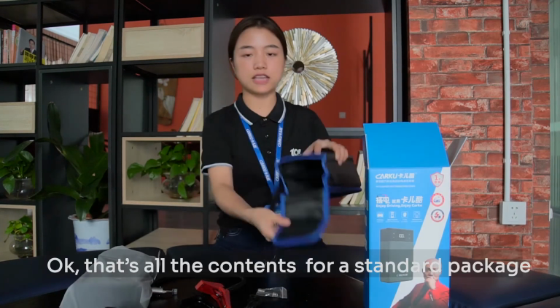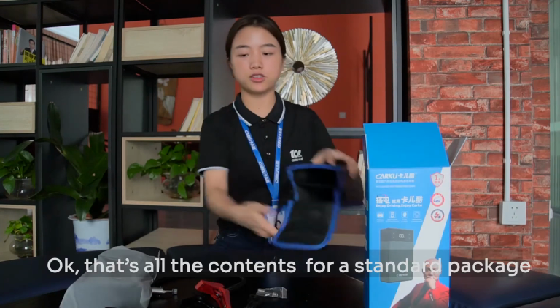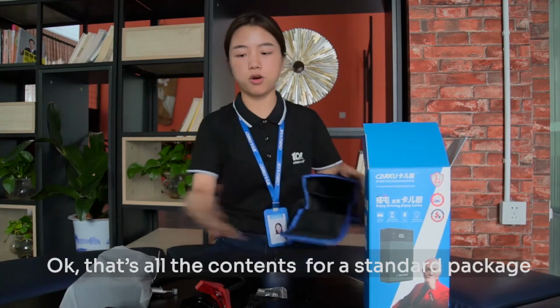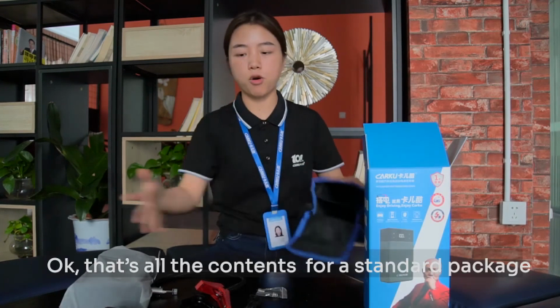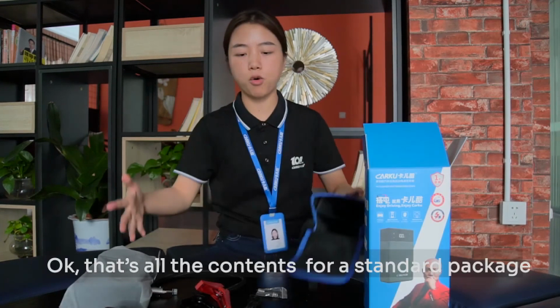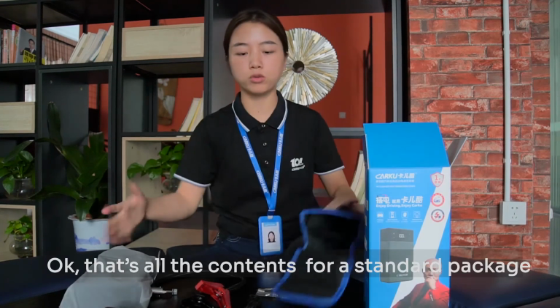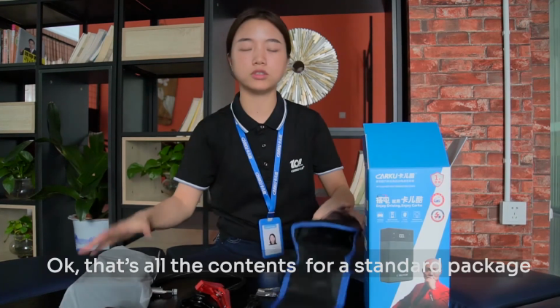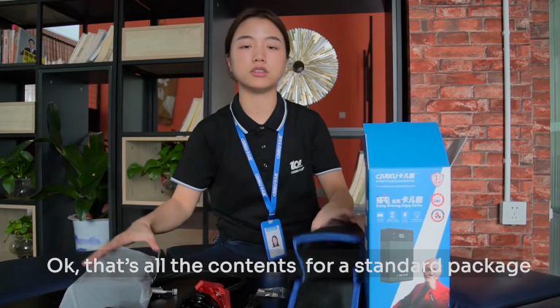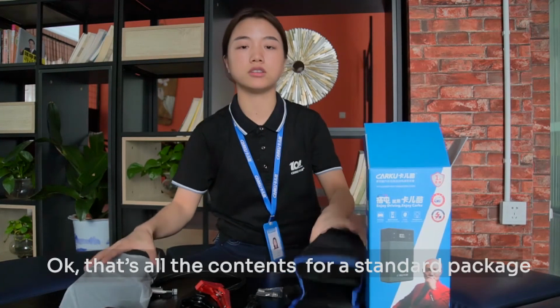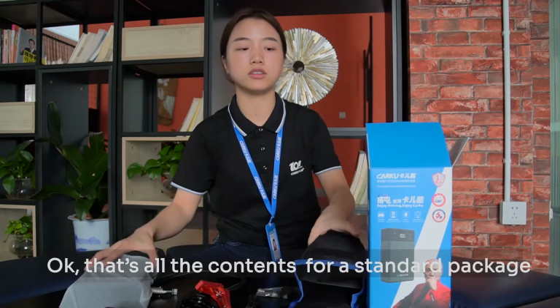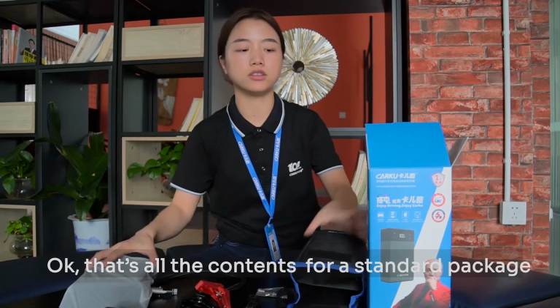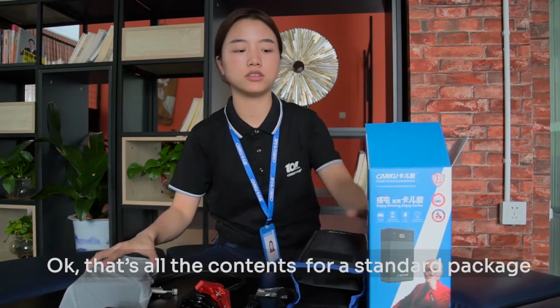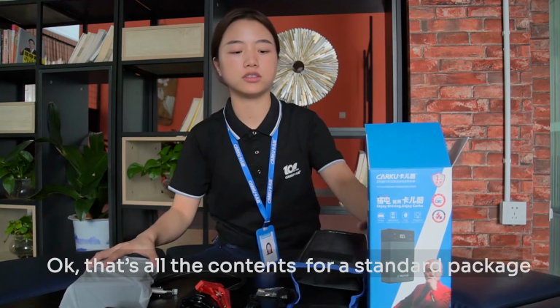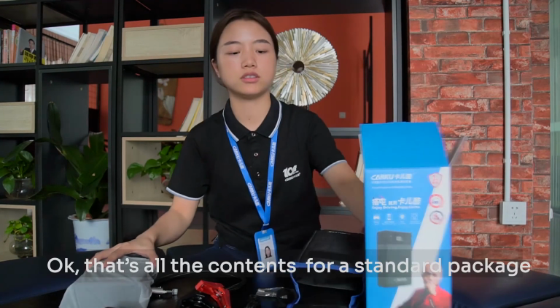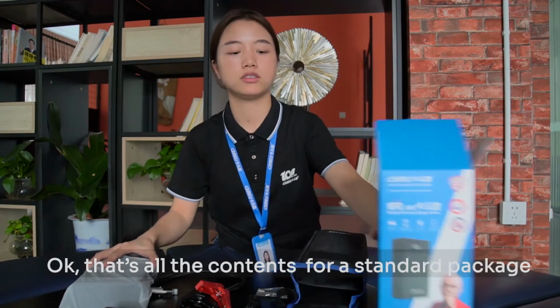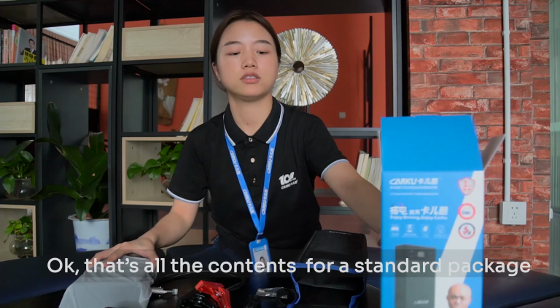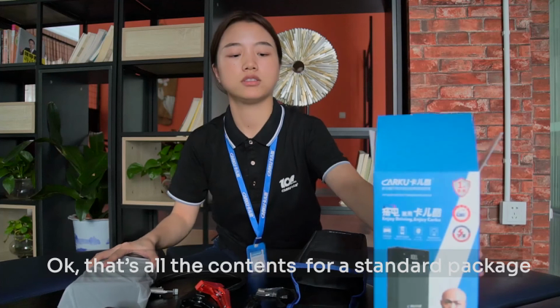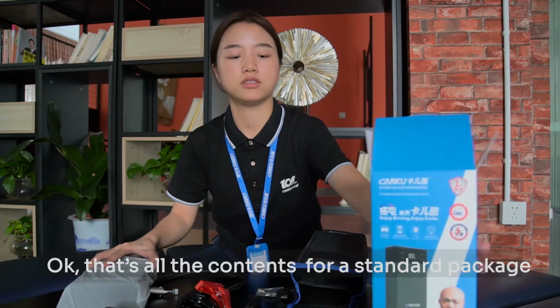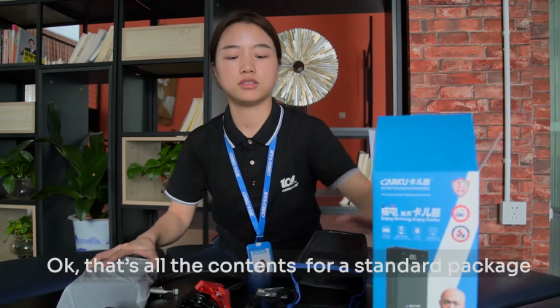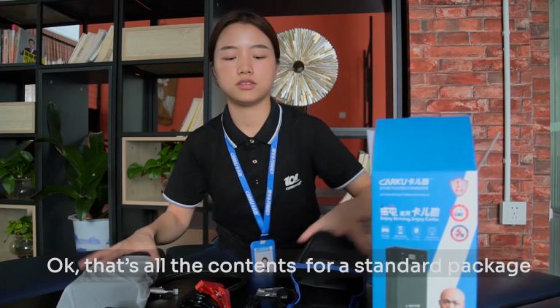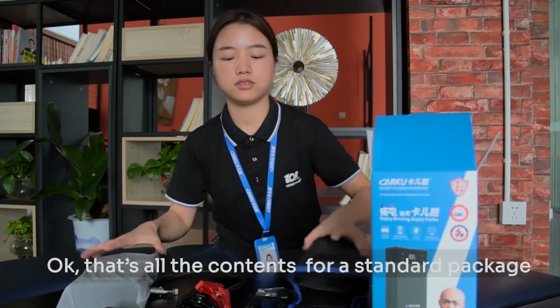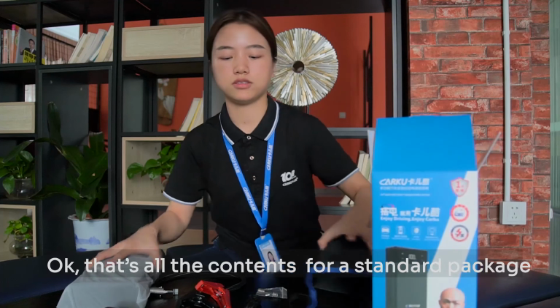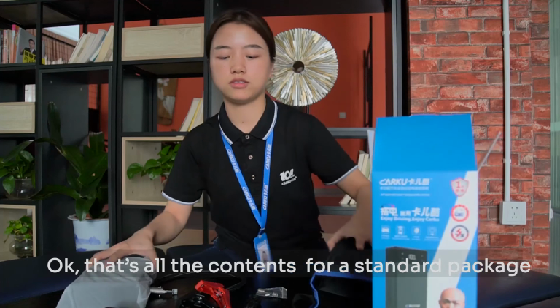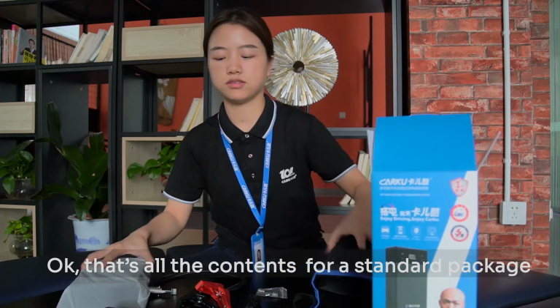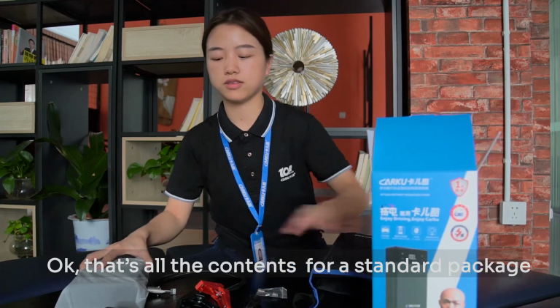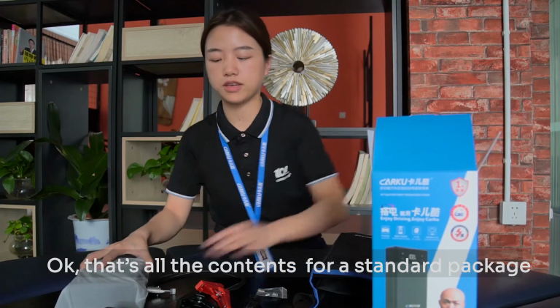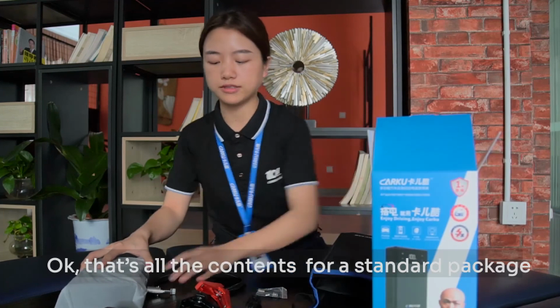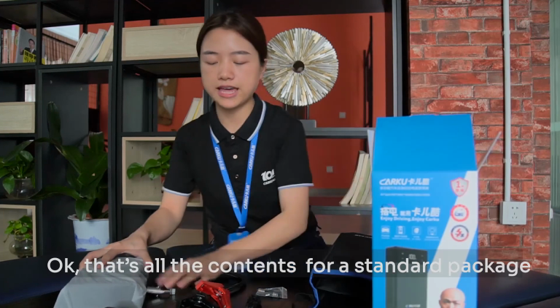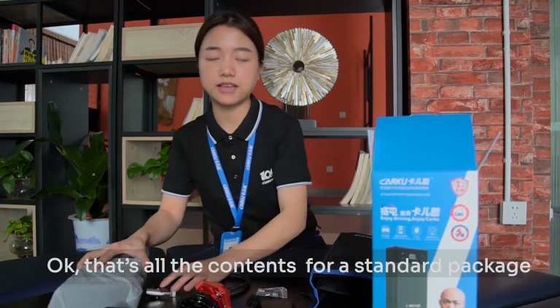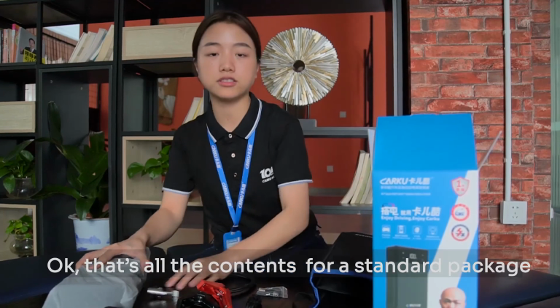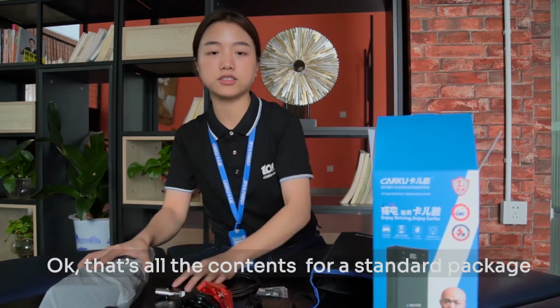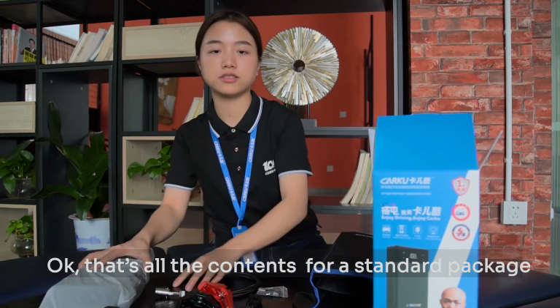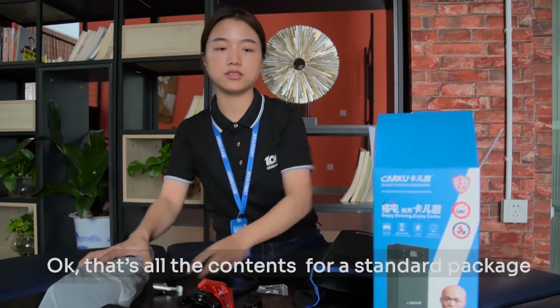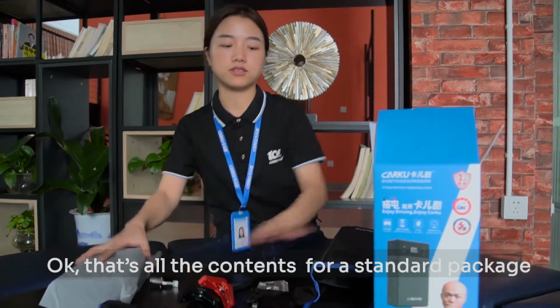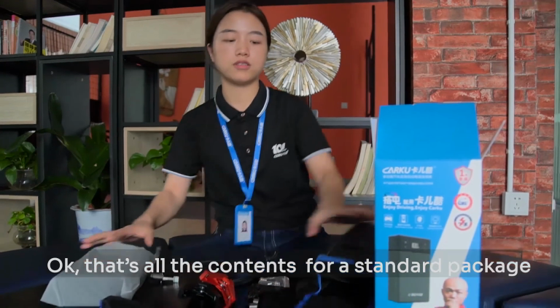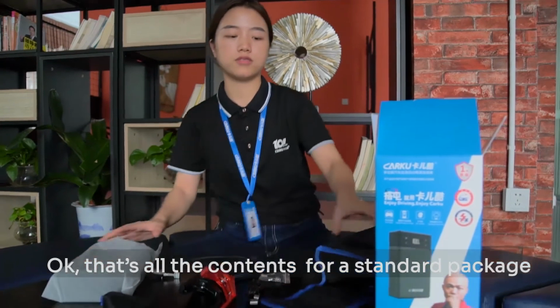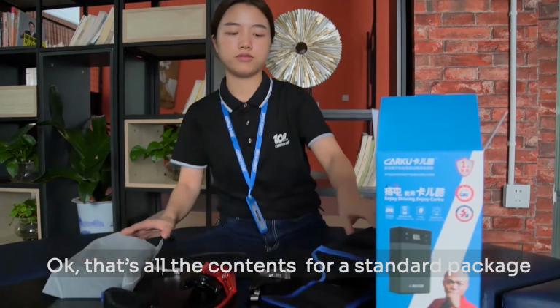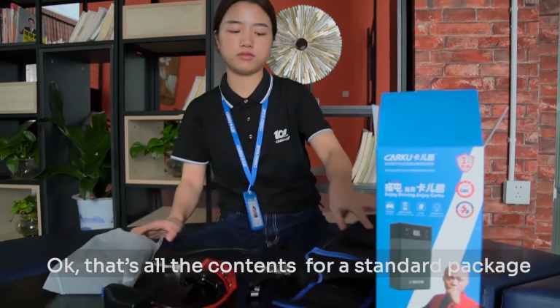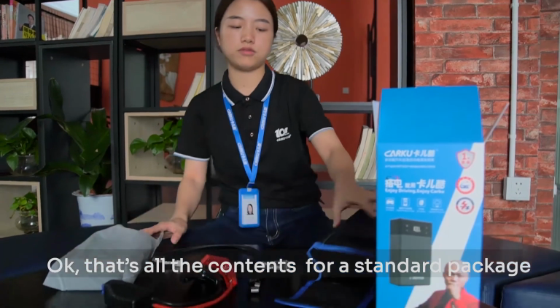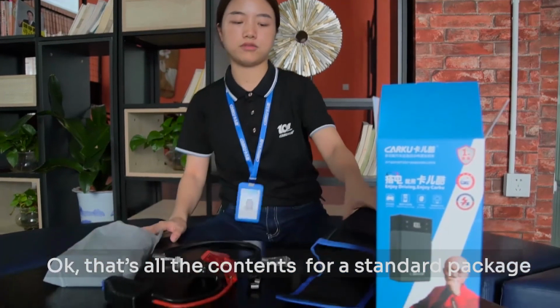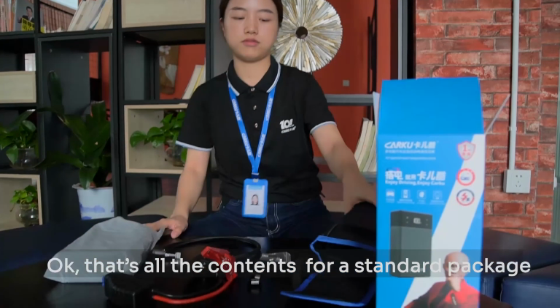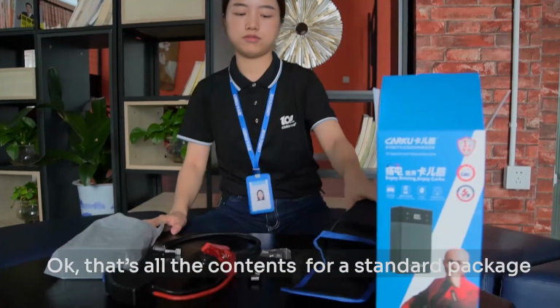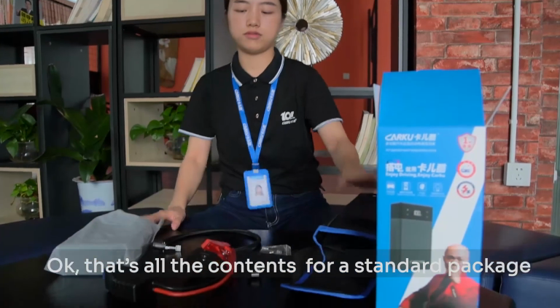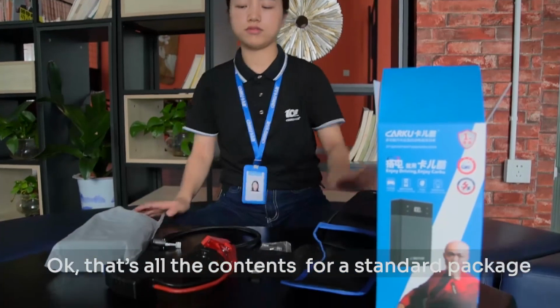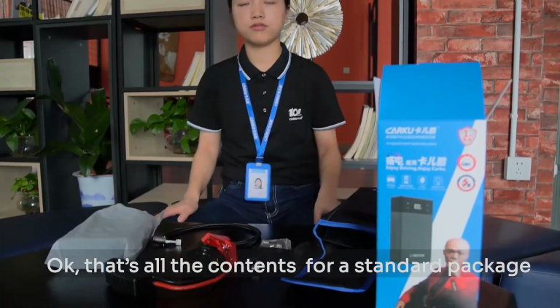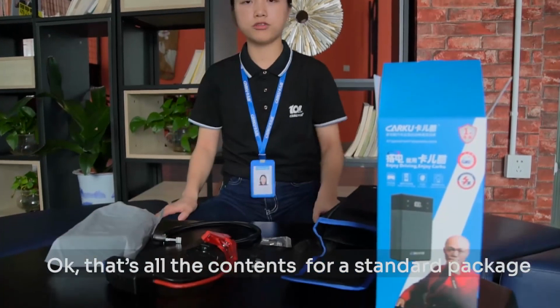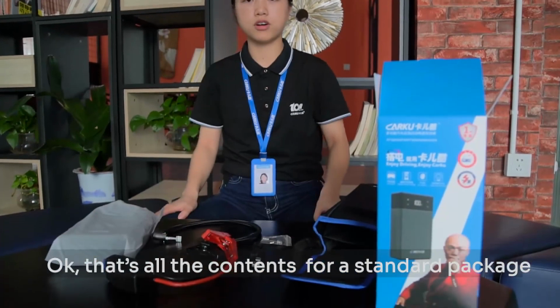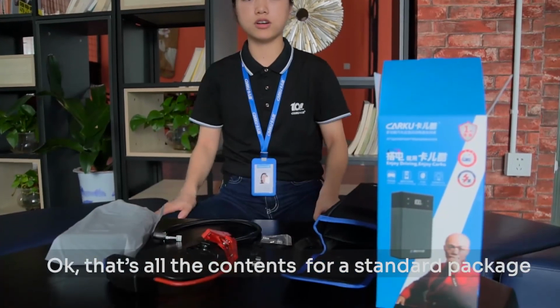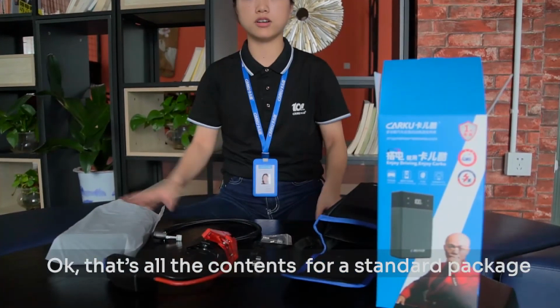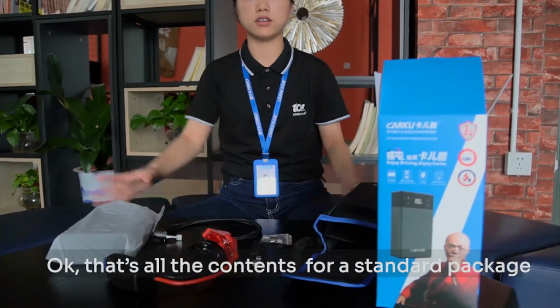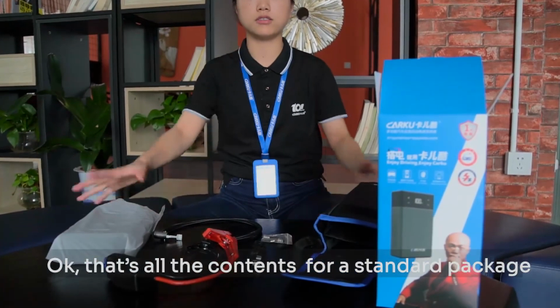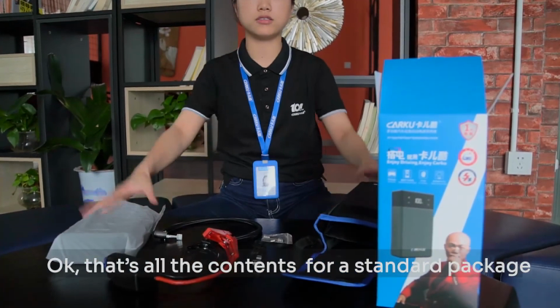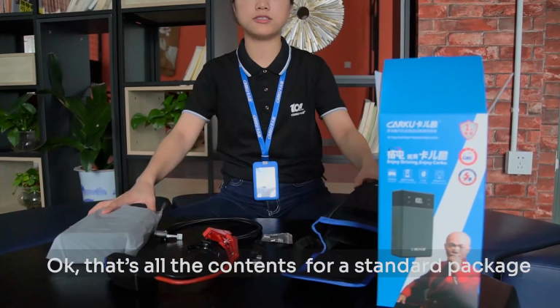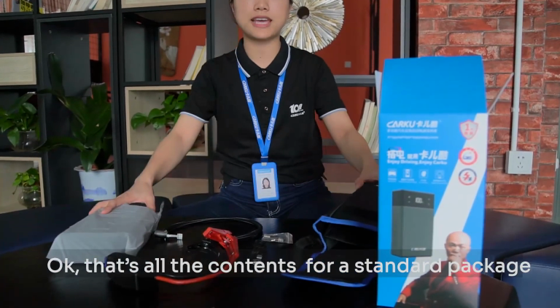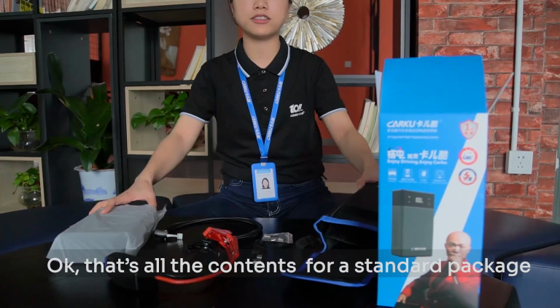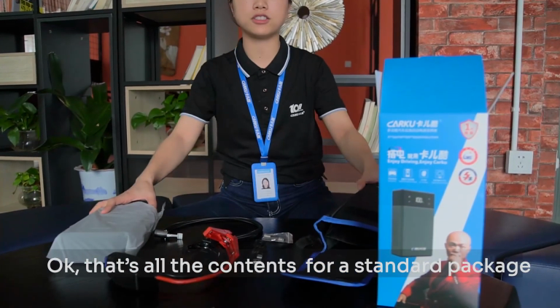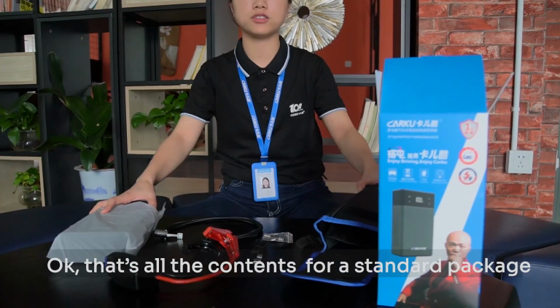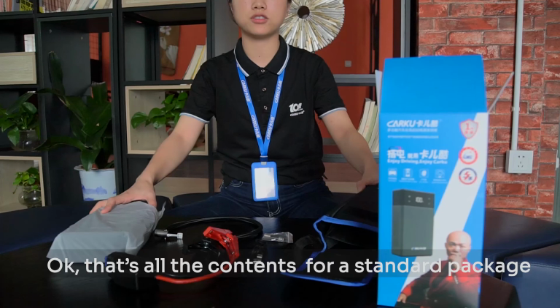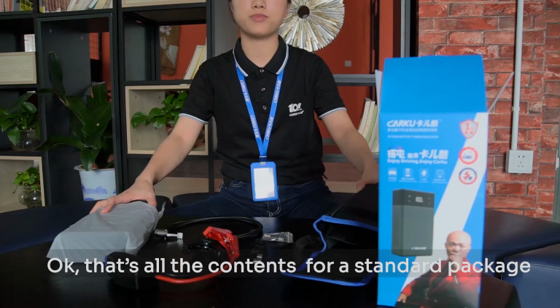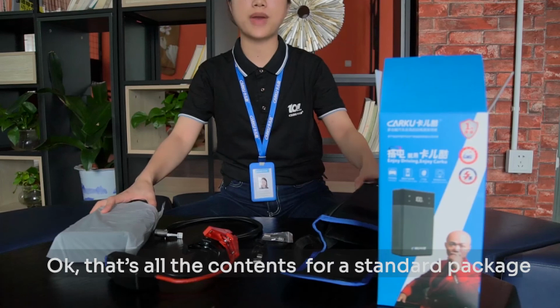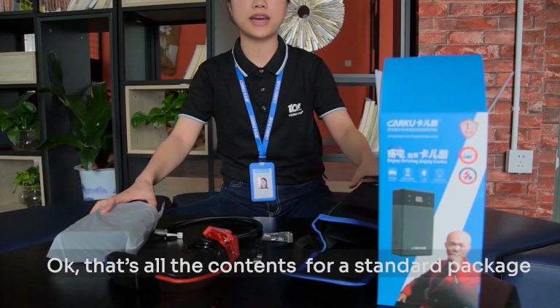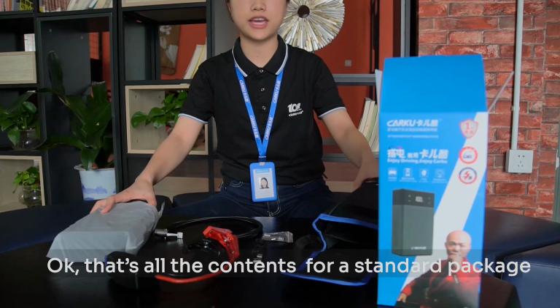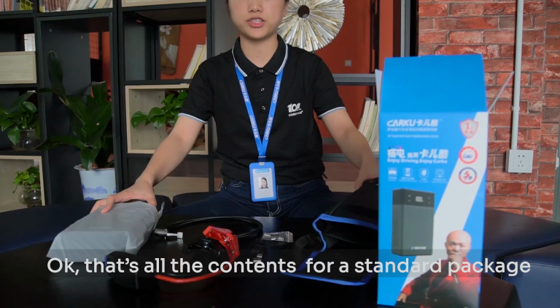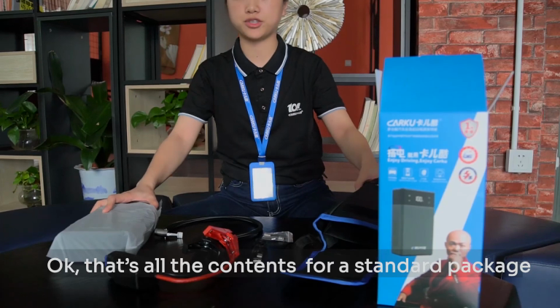That's all the contents for a standard package. You can use the USB to Type-C cable for charging.